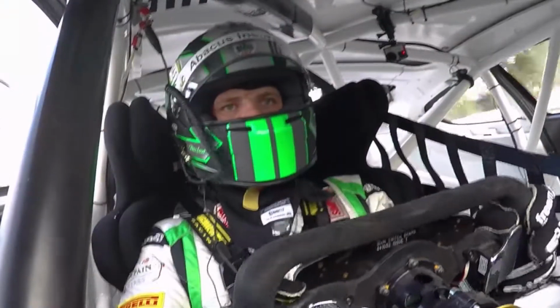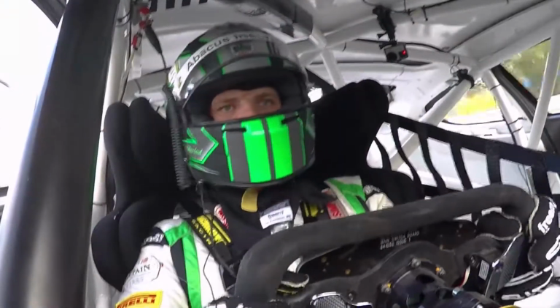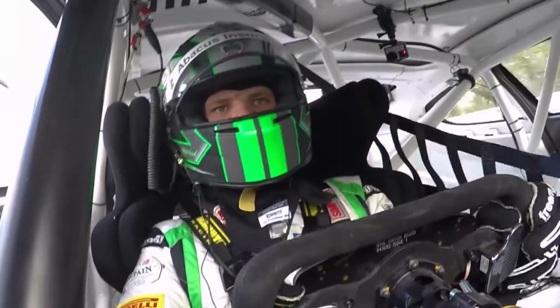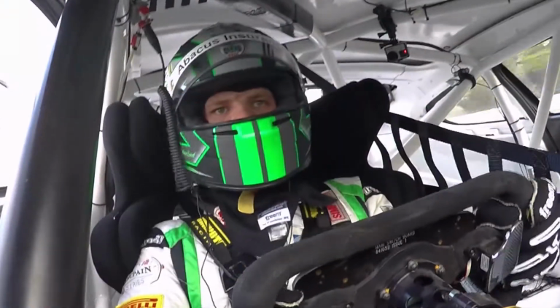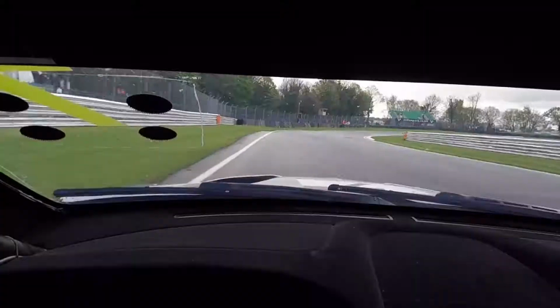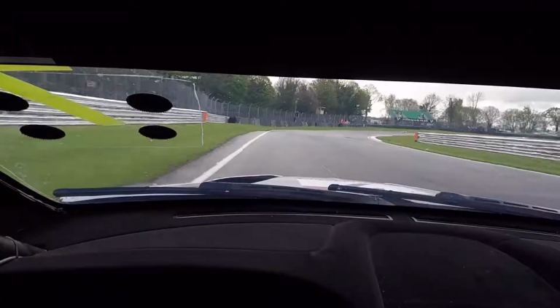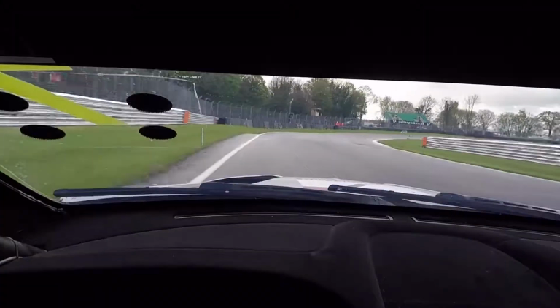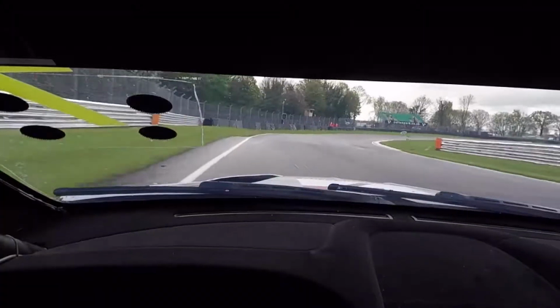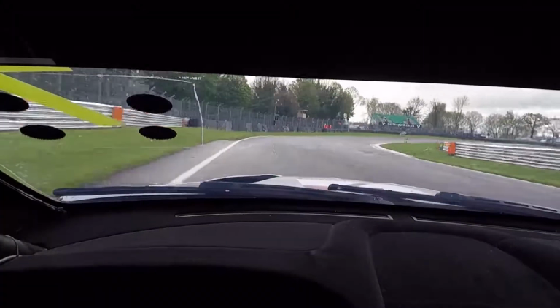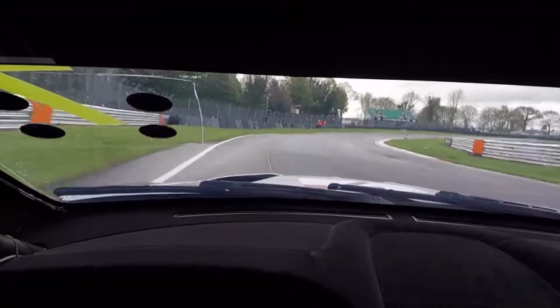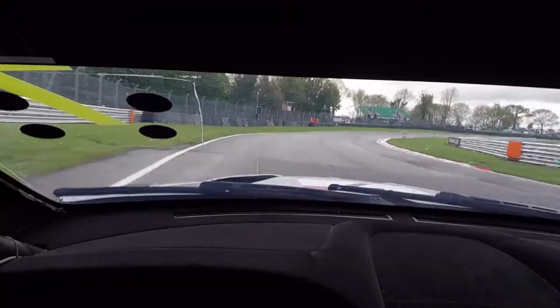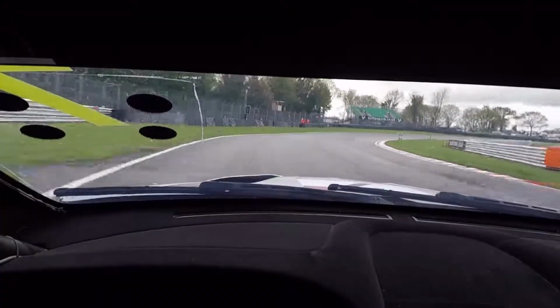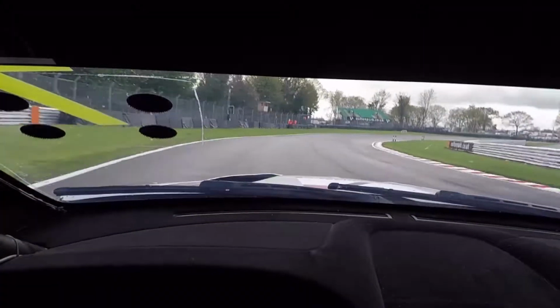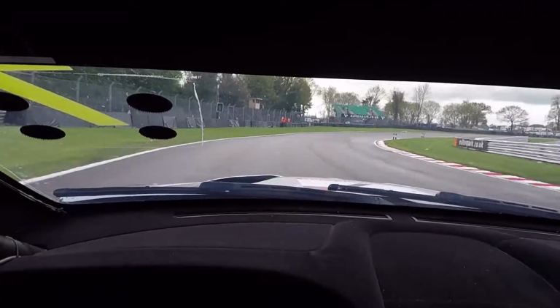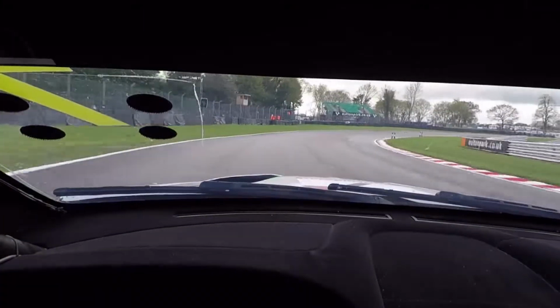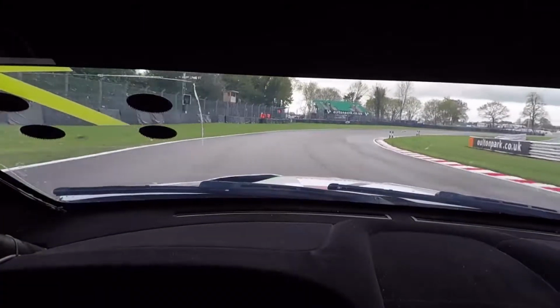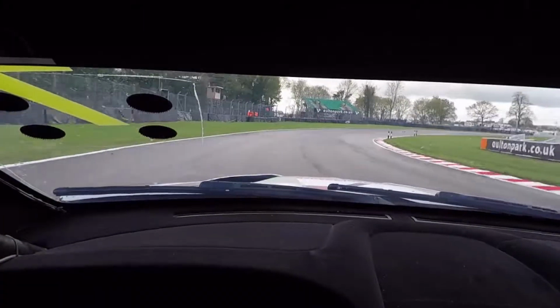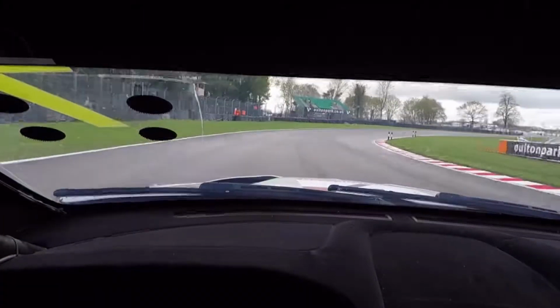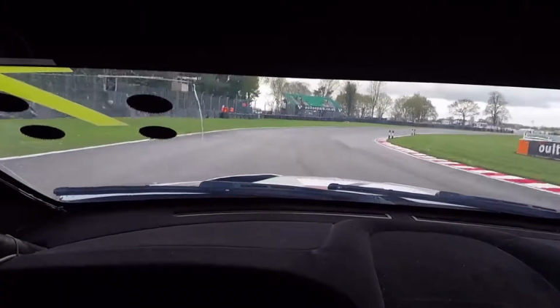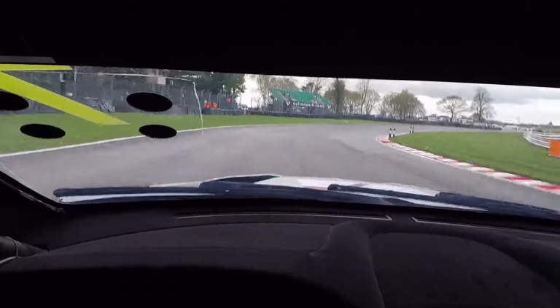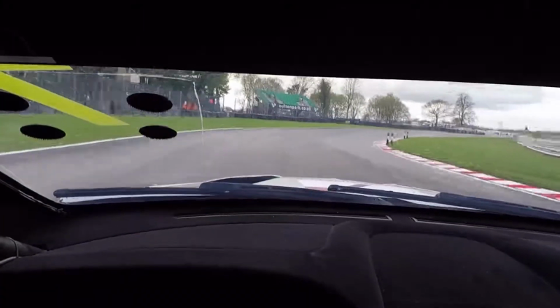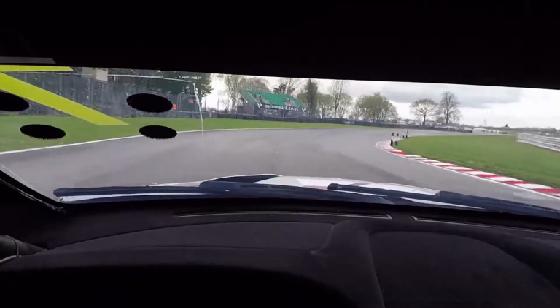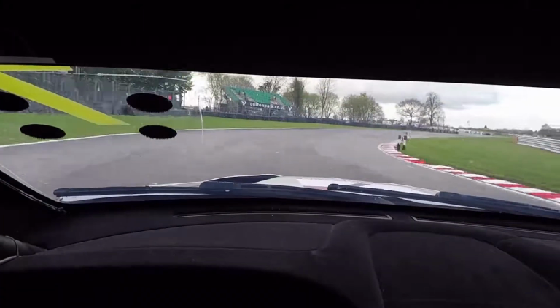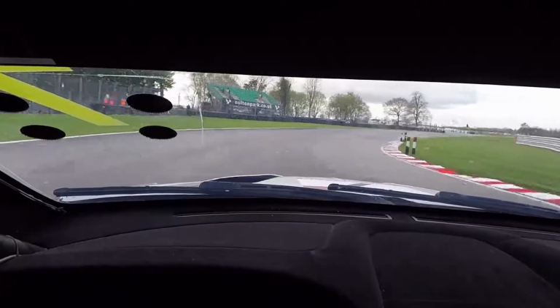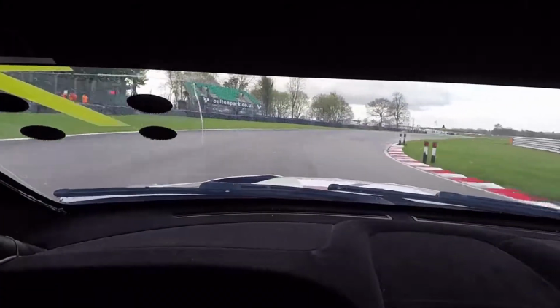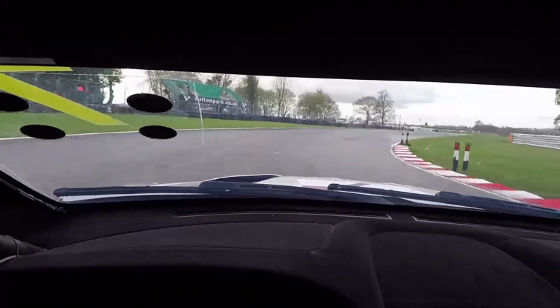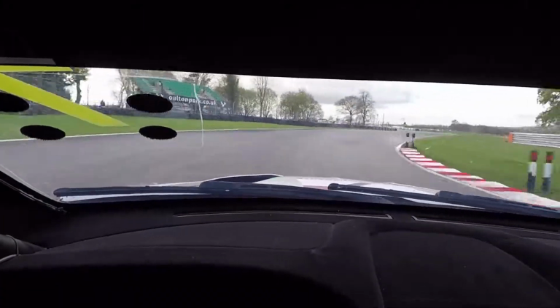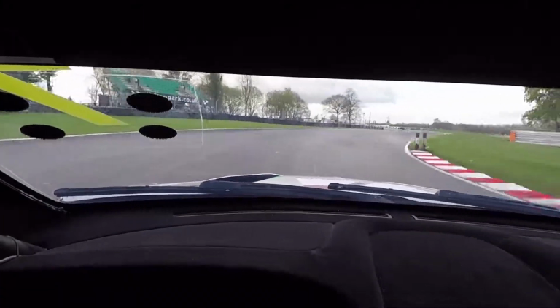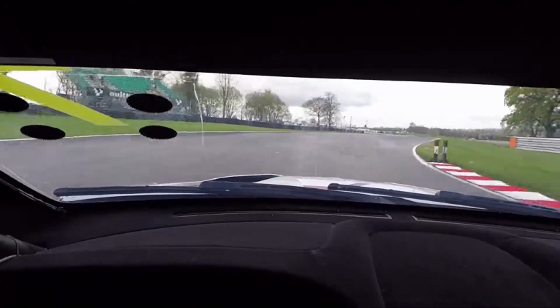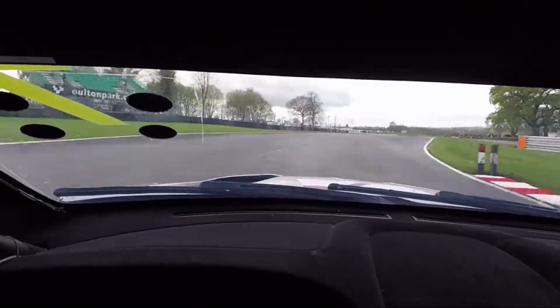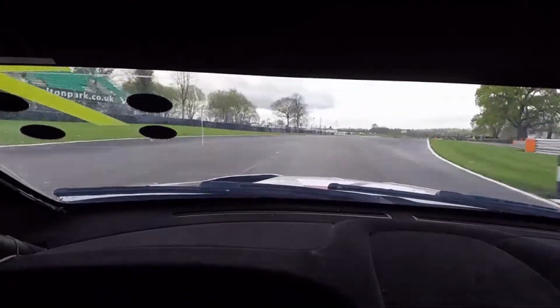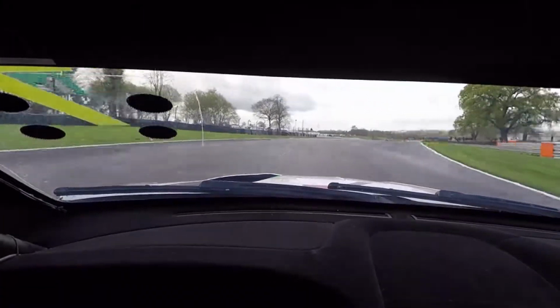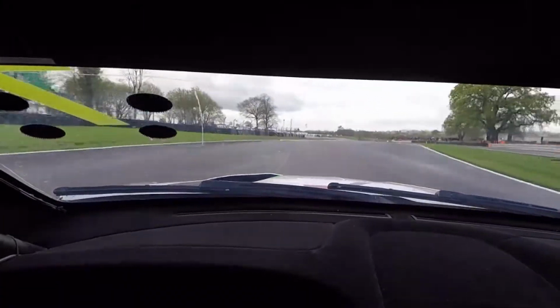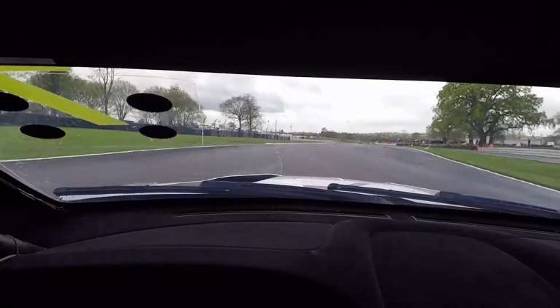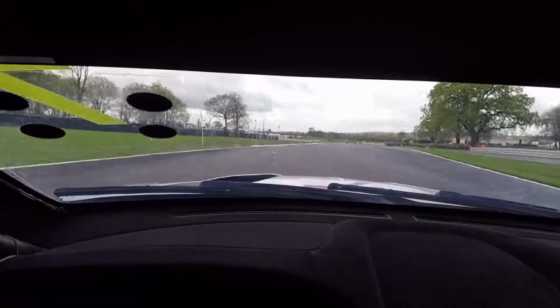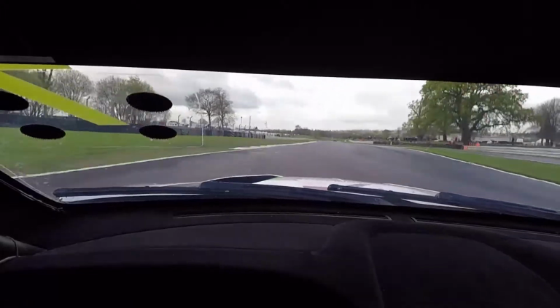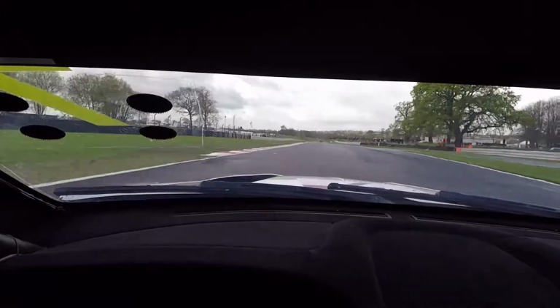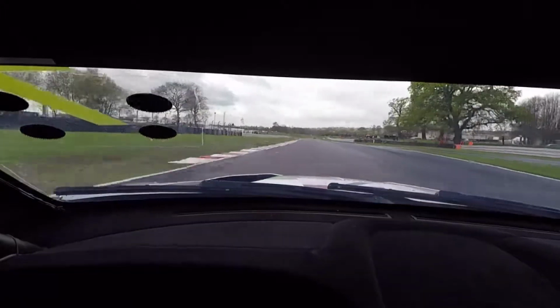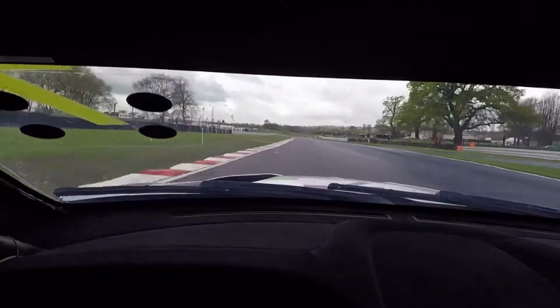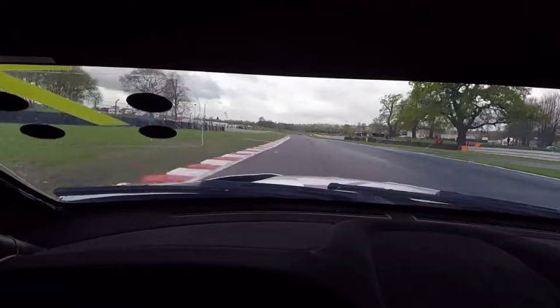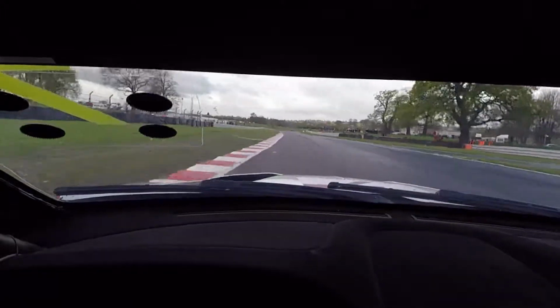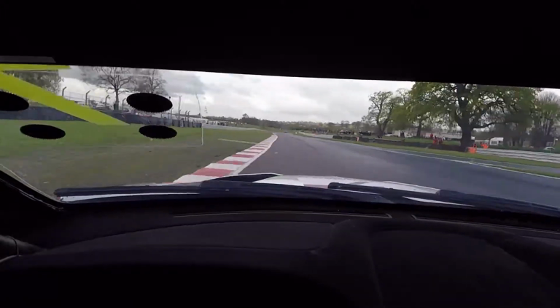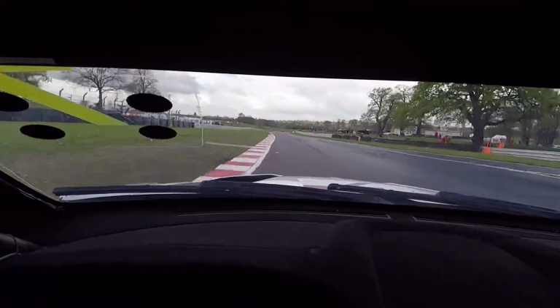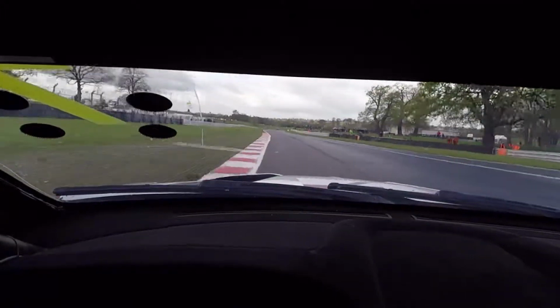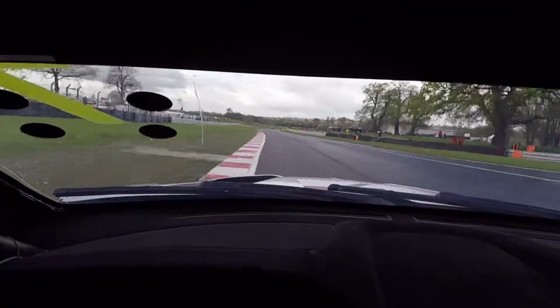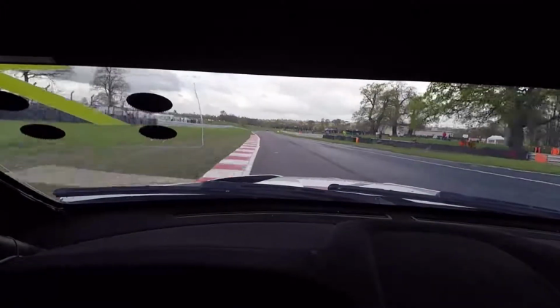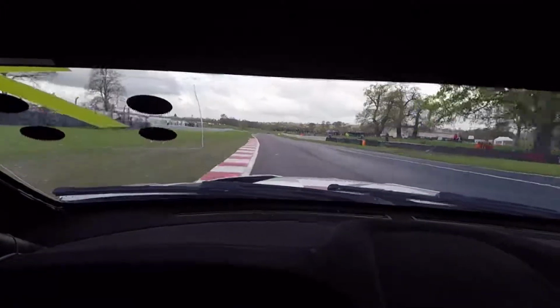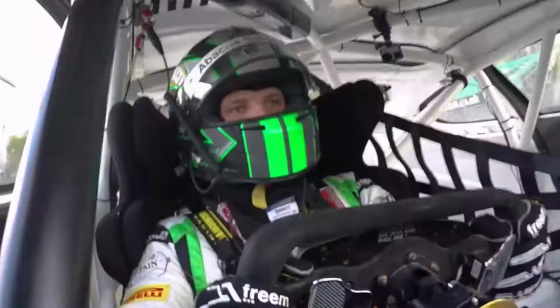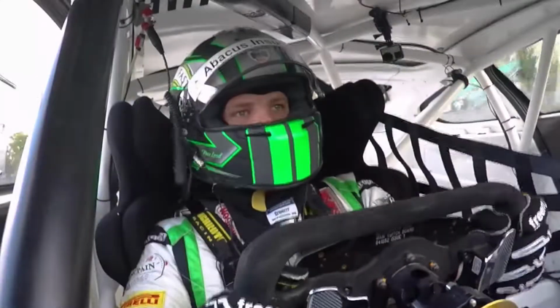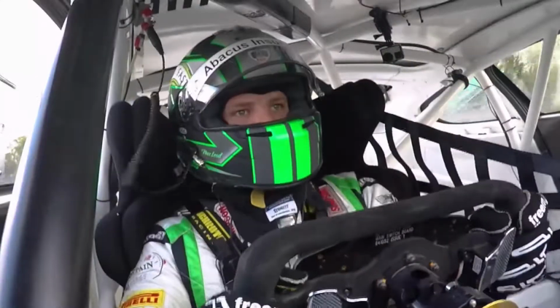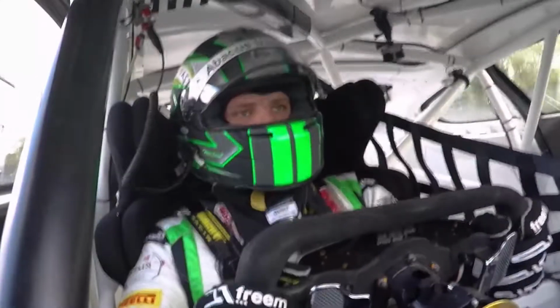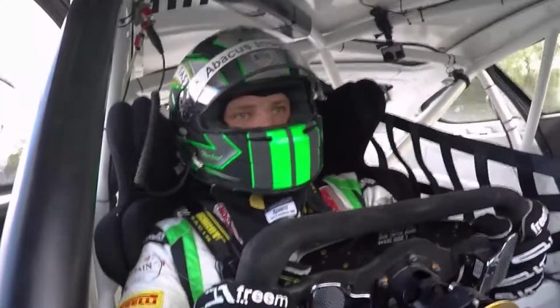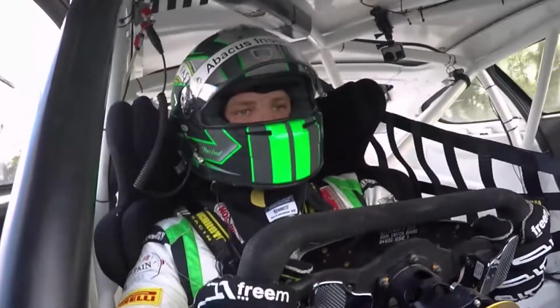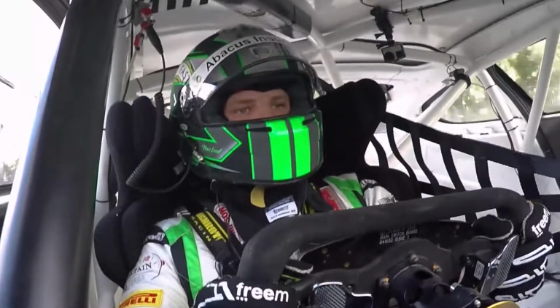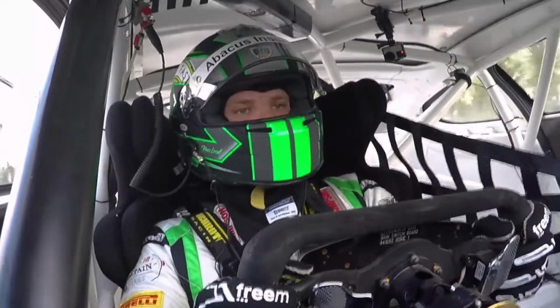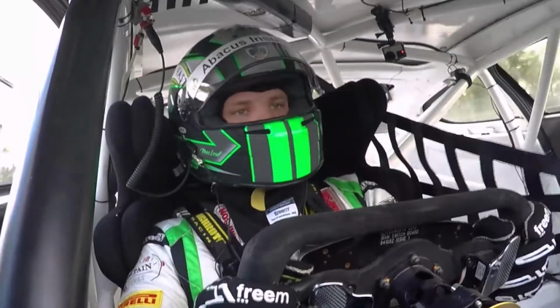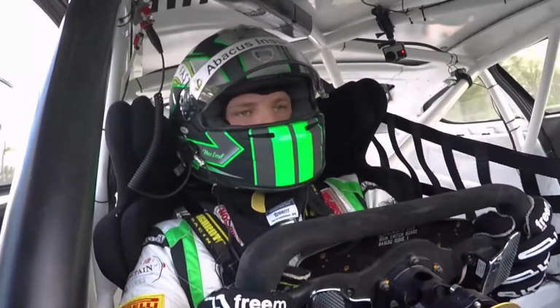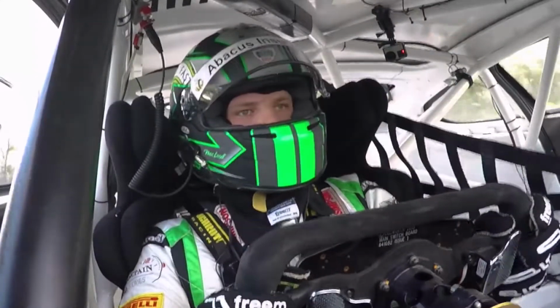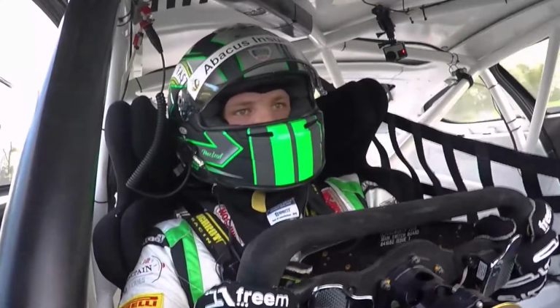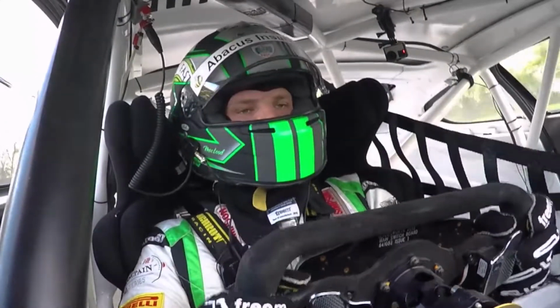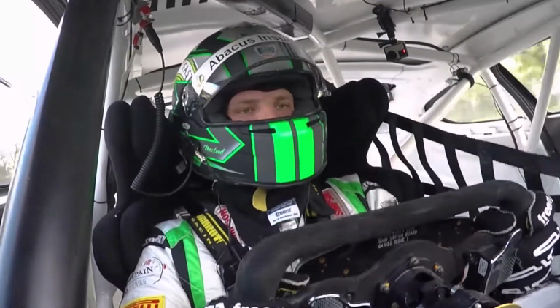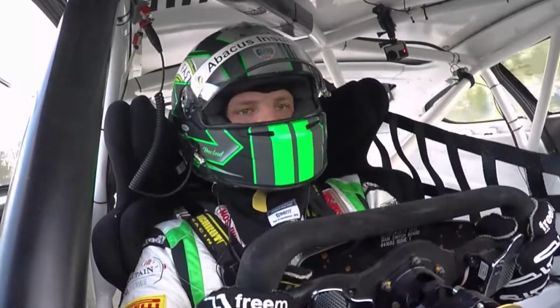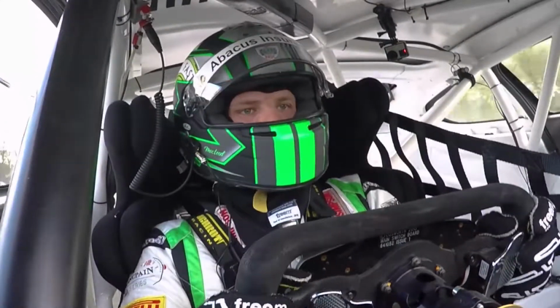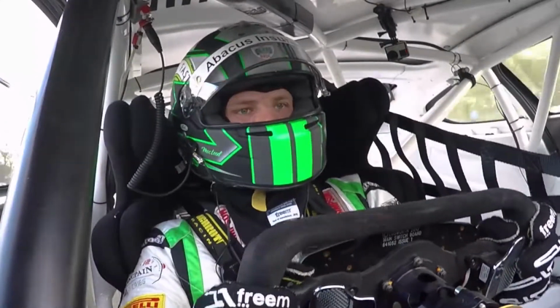The surface is quite damp, so turn one Old Hall — nice wide line, stay away from the dry rubber, trying to get it straight nice and early.